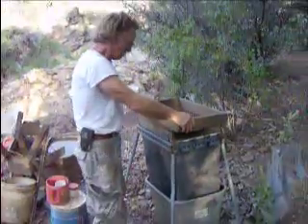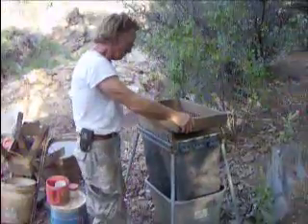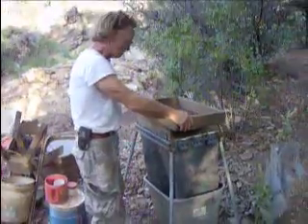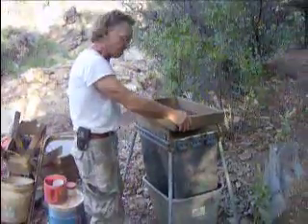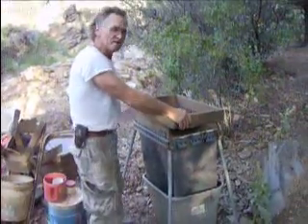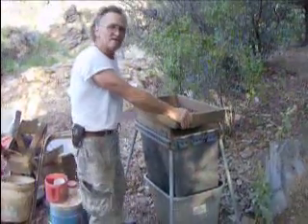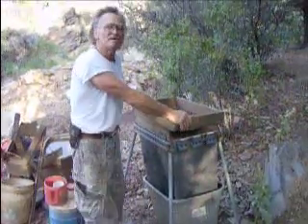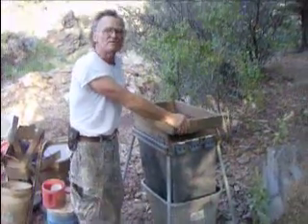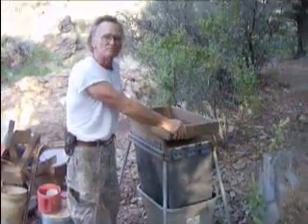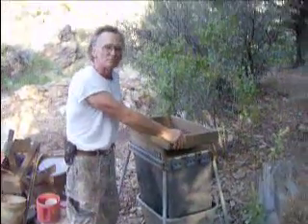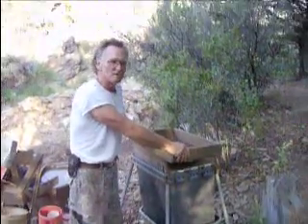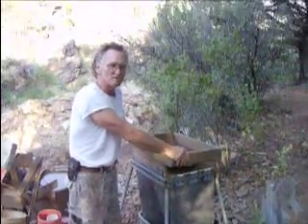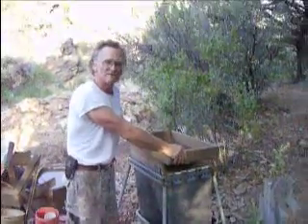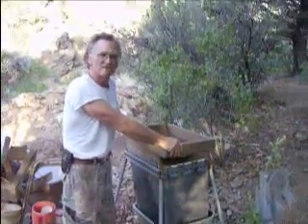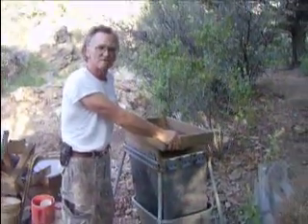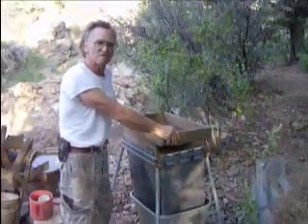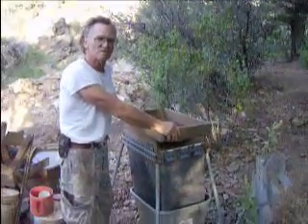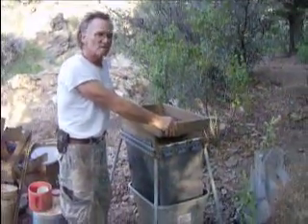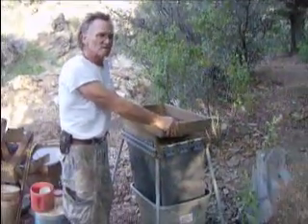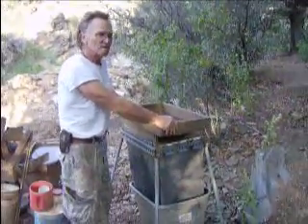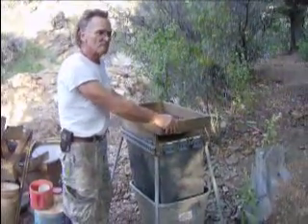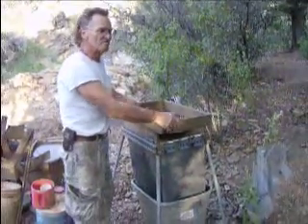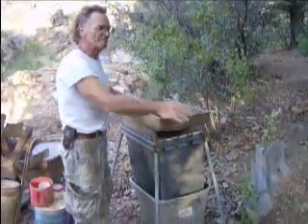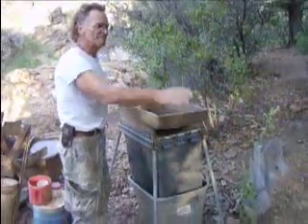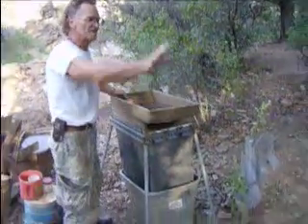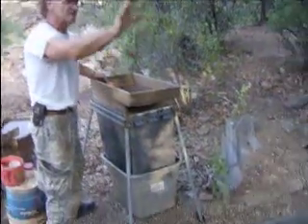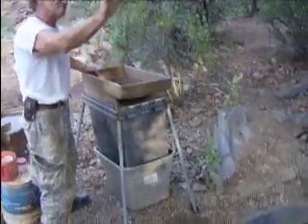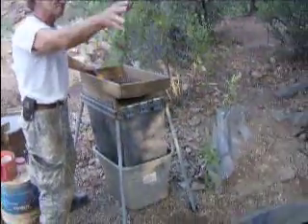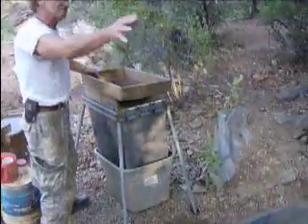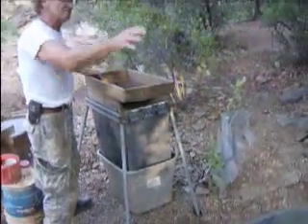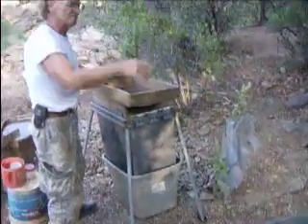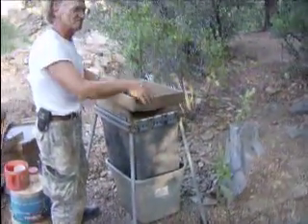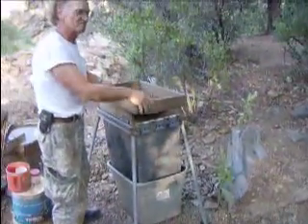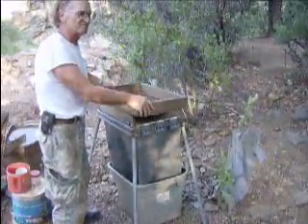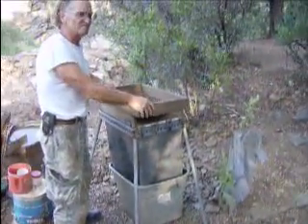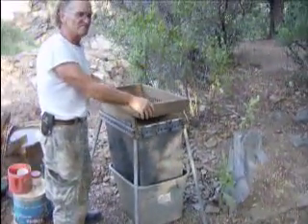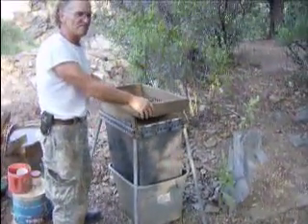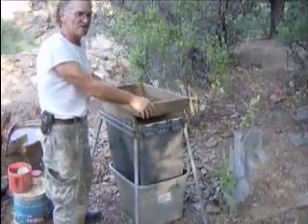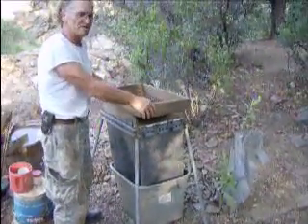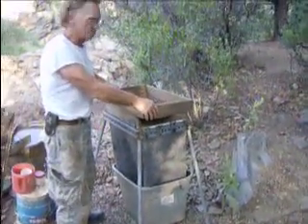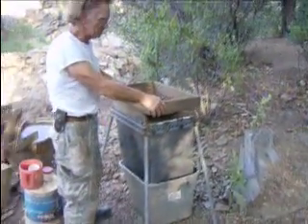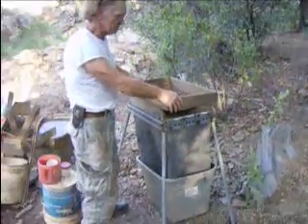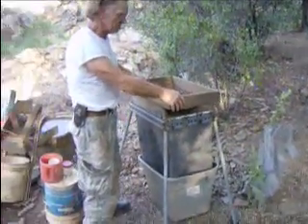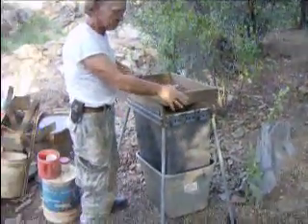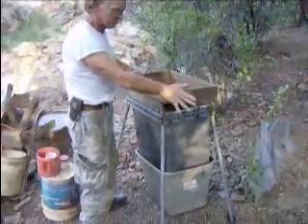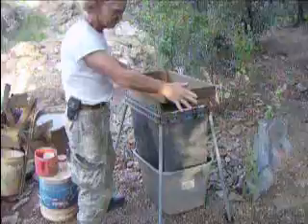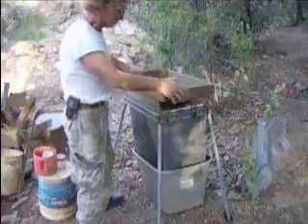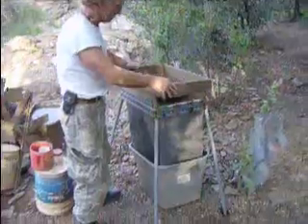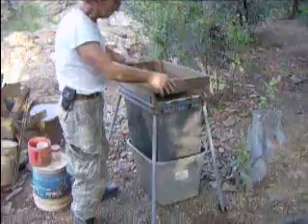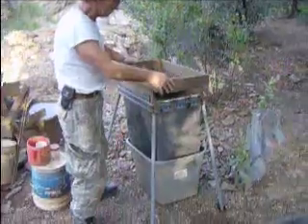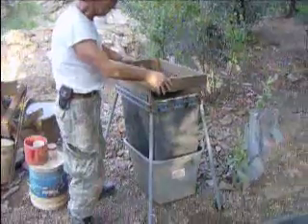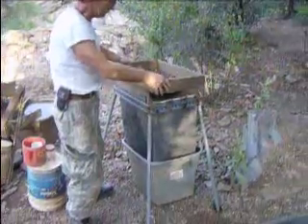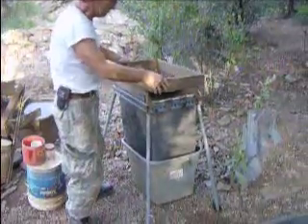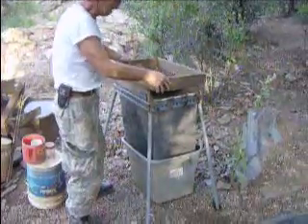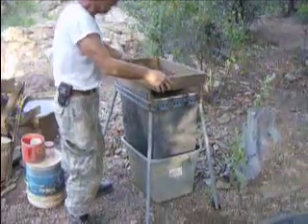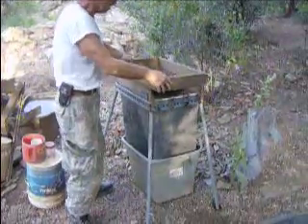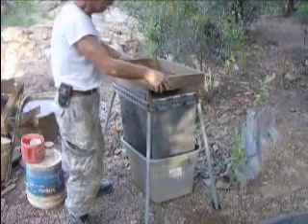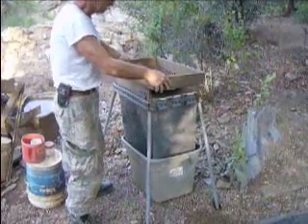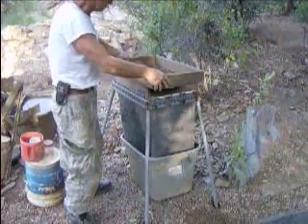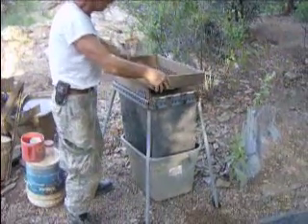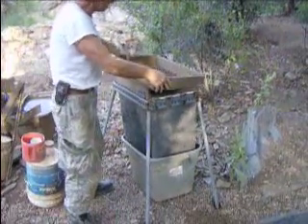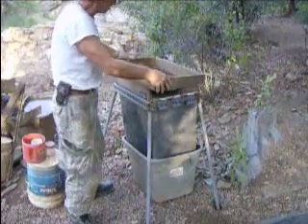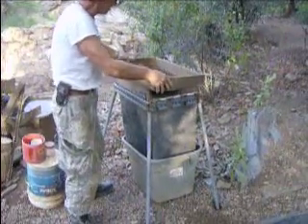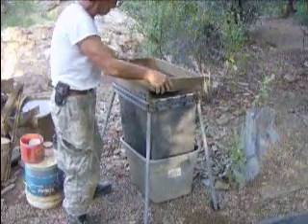Okay, here we are again. We've taken the material from the vacuum bucket, and now we're screening it.